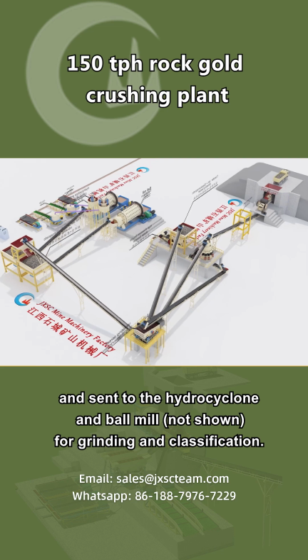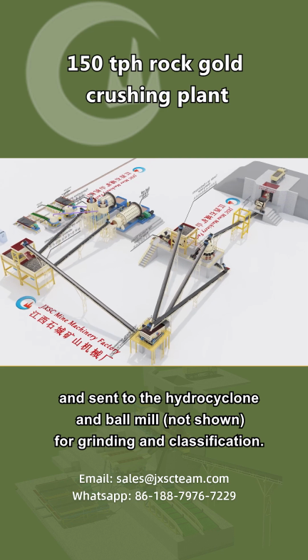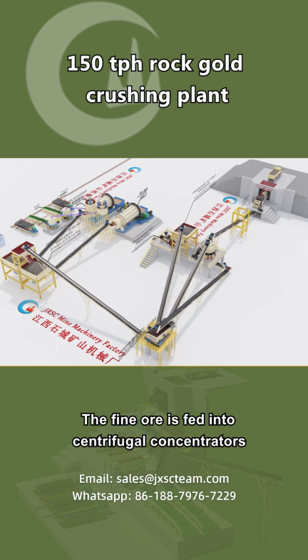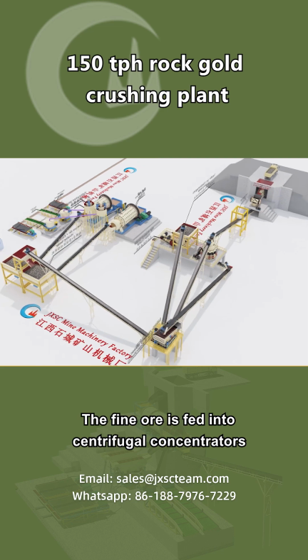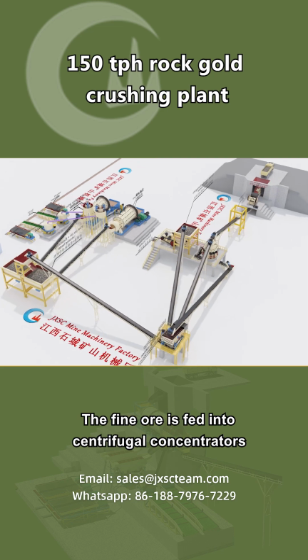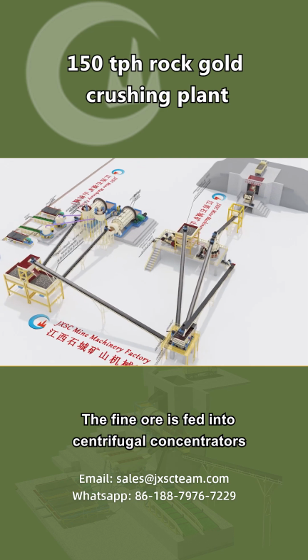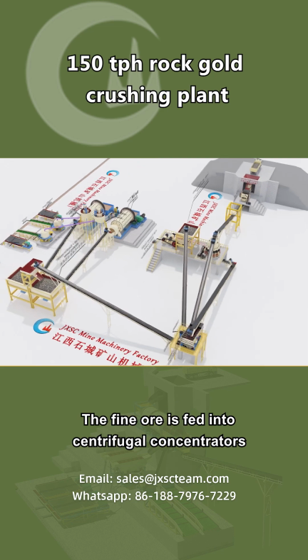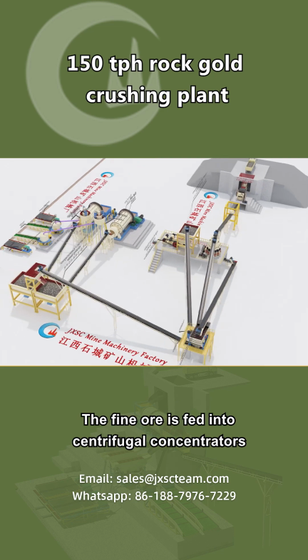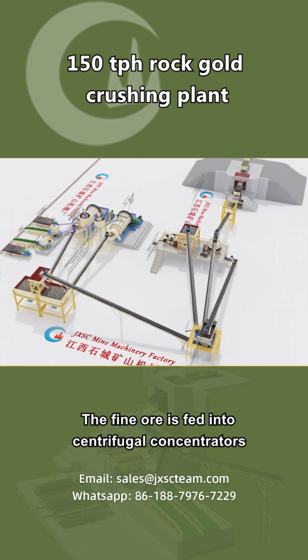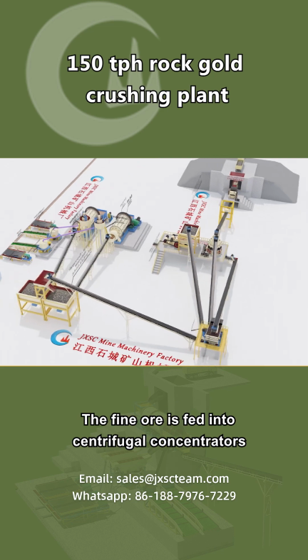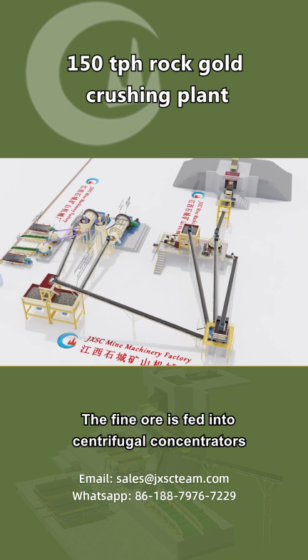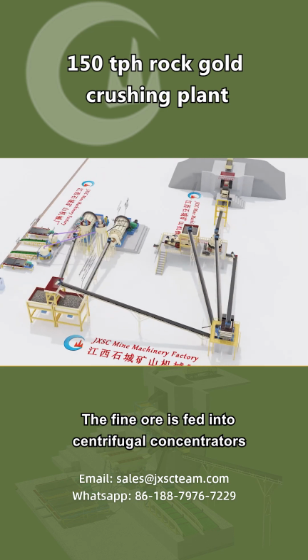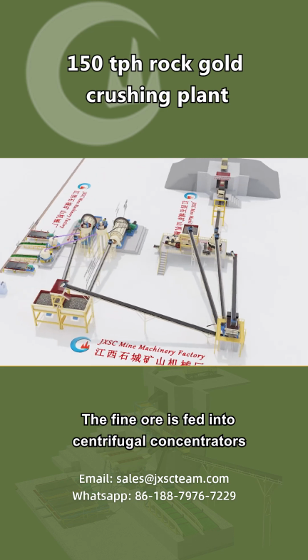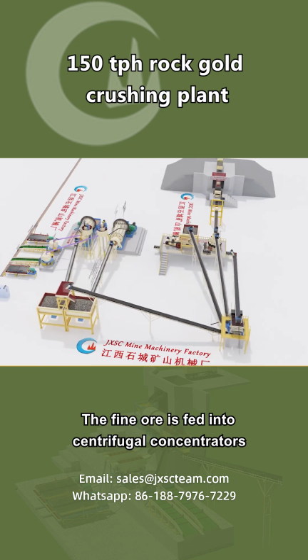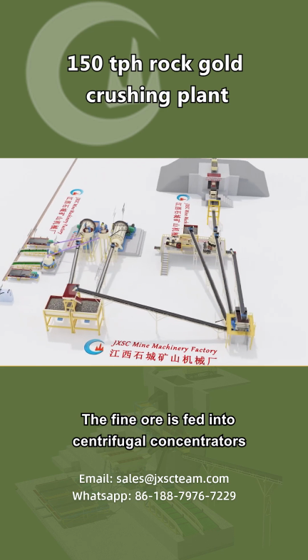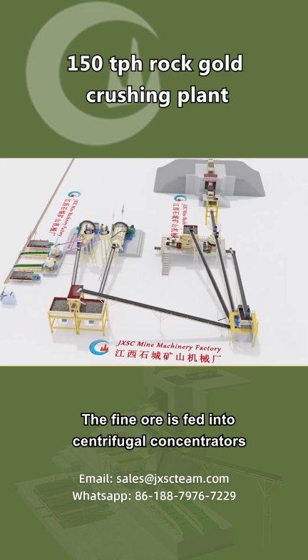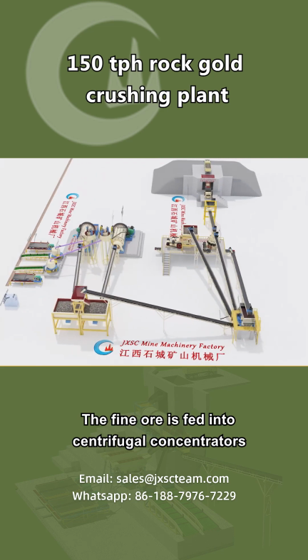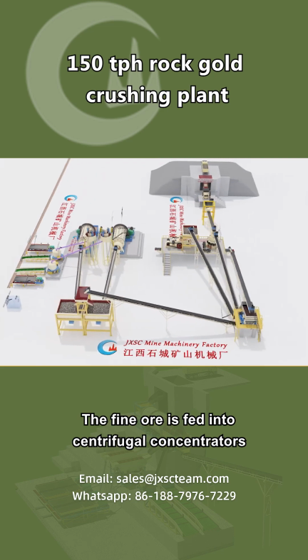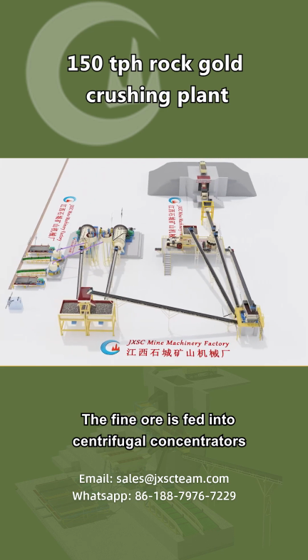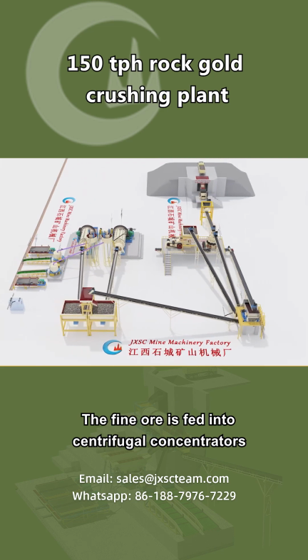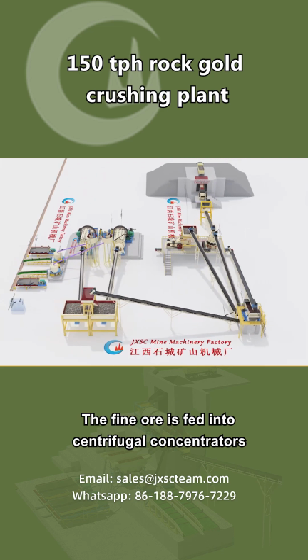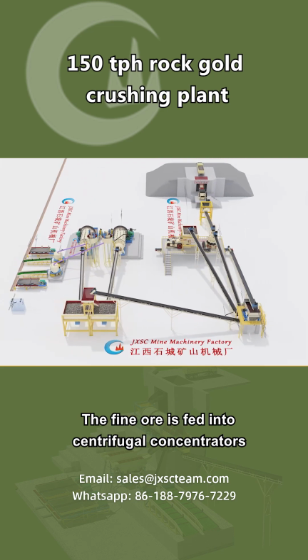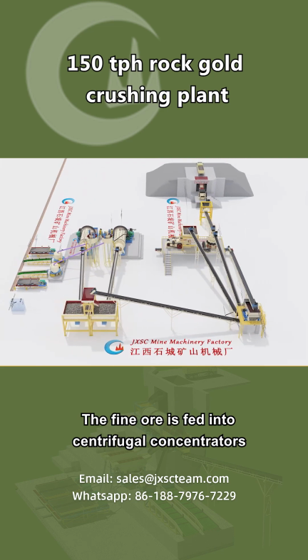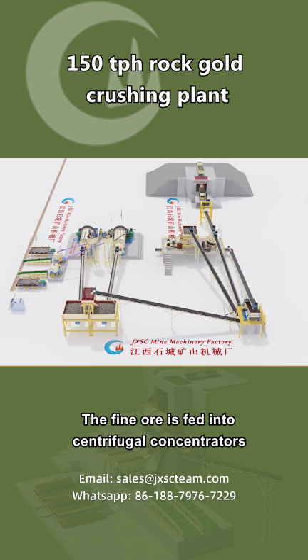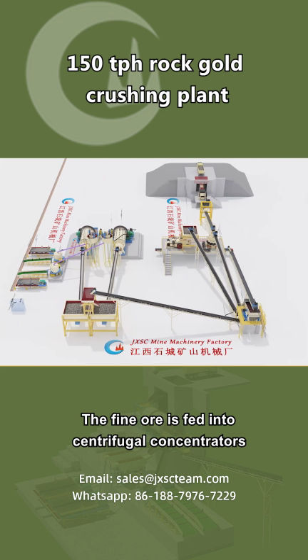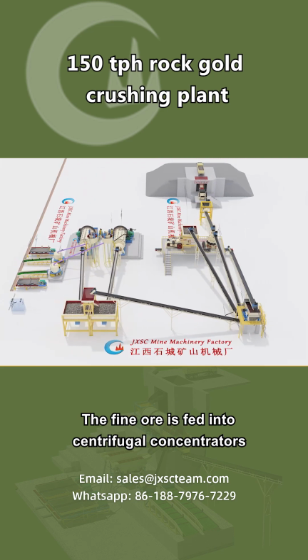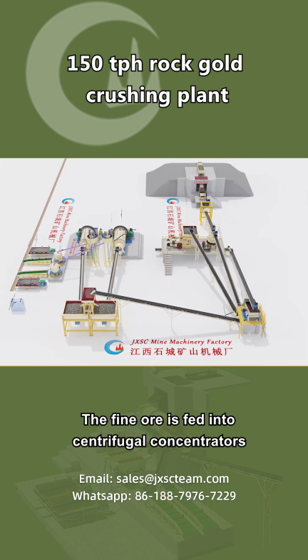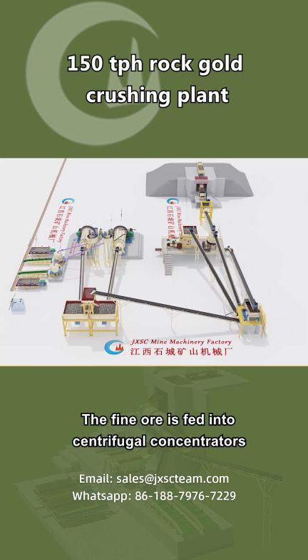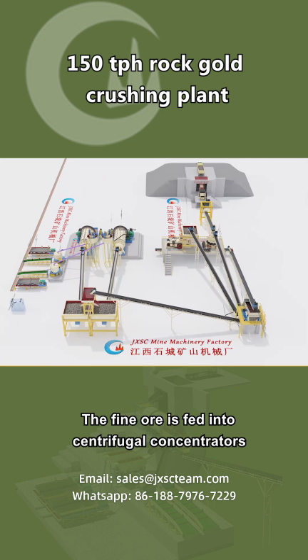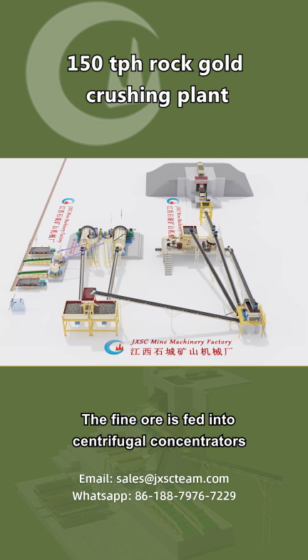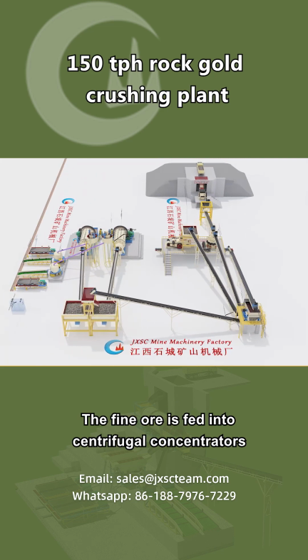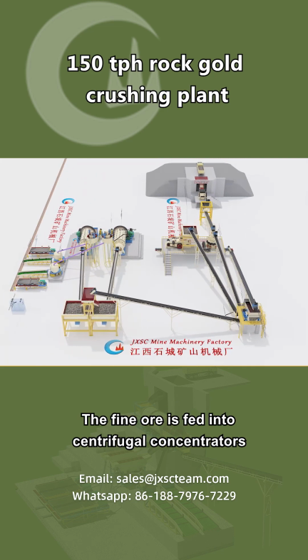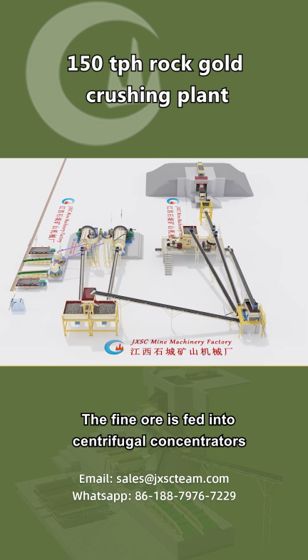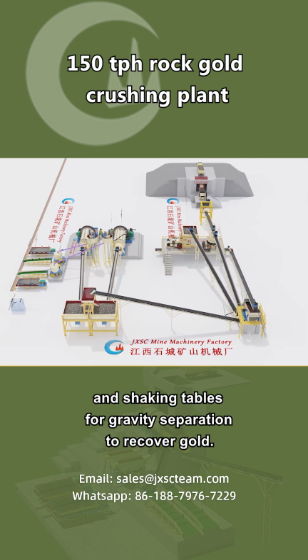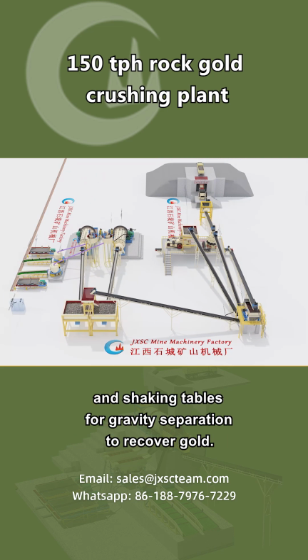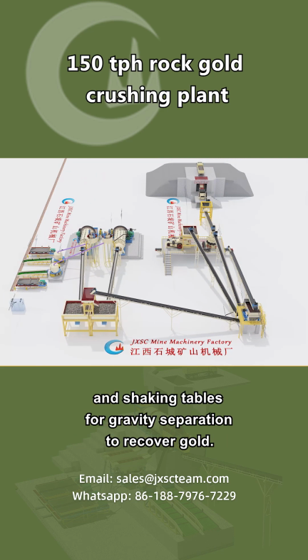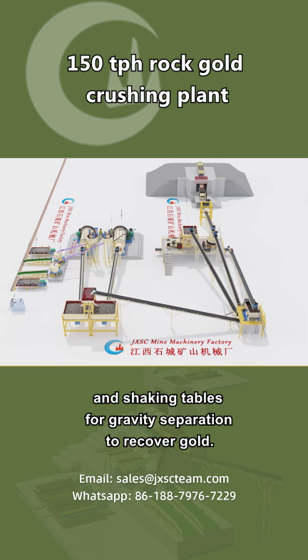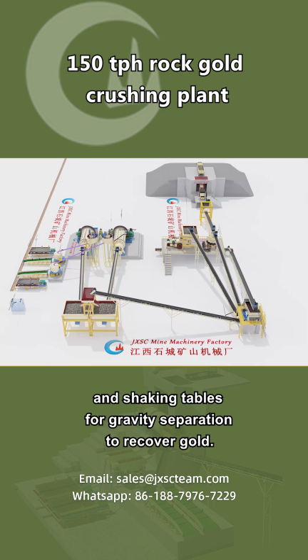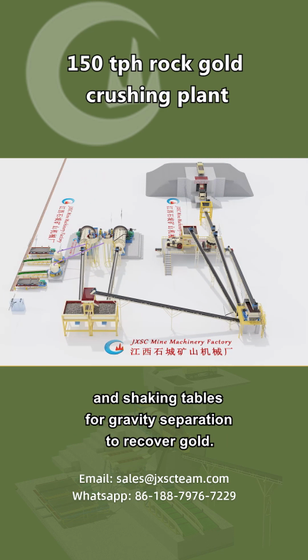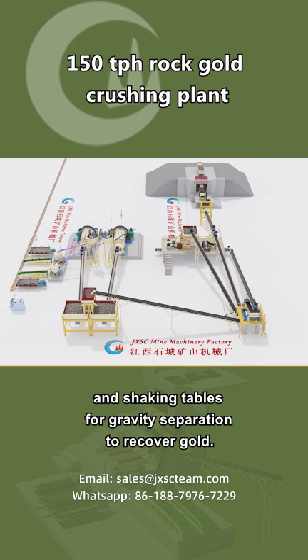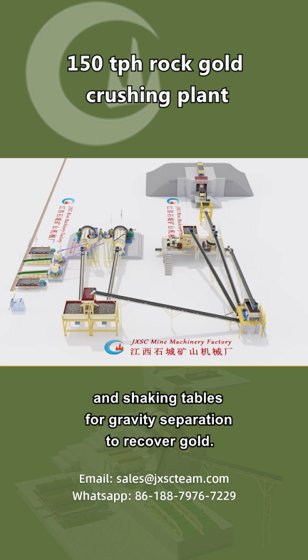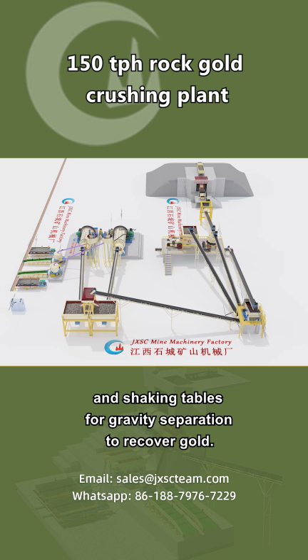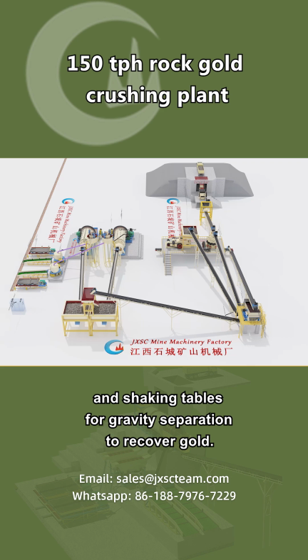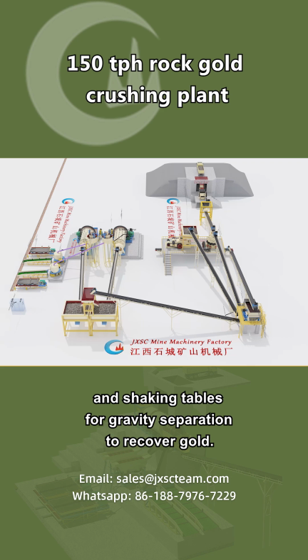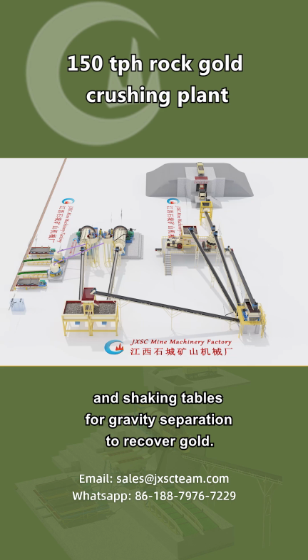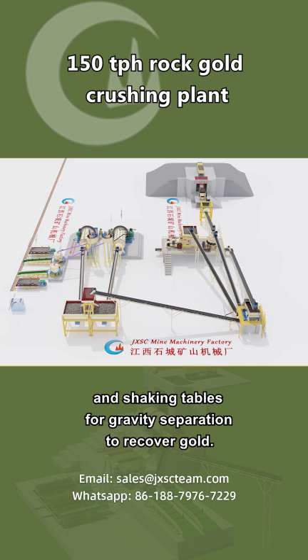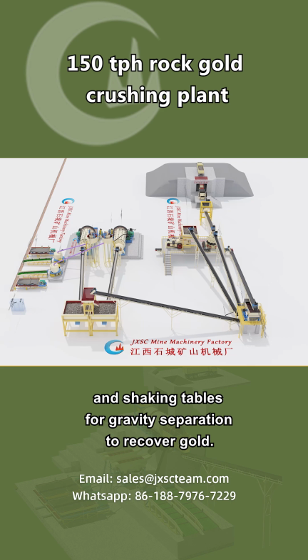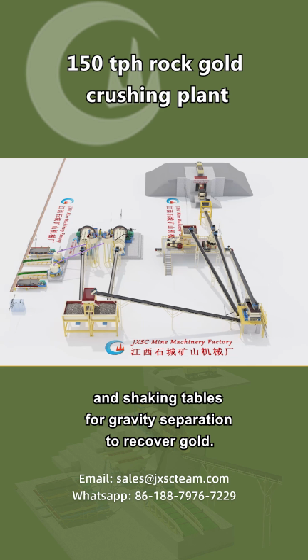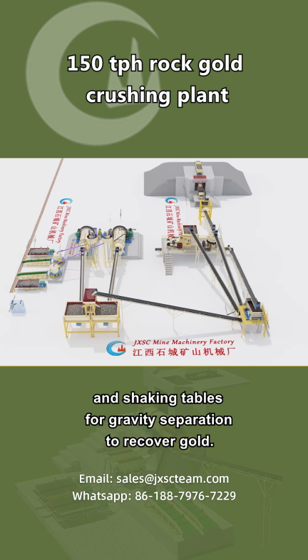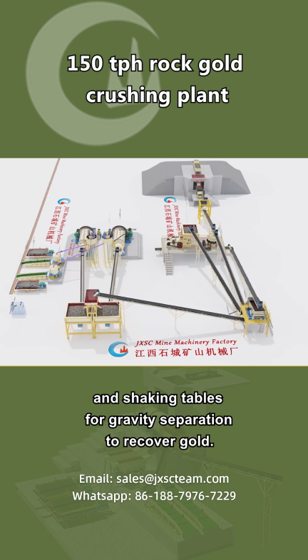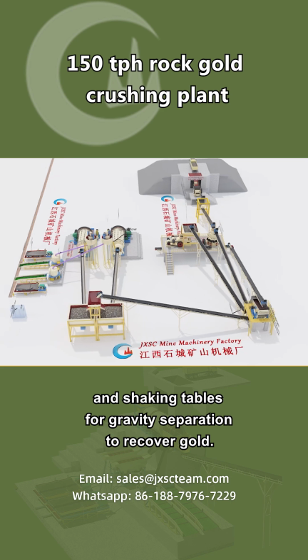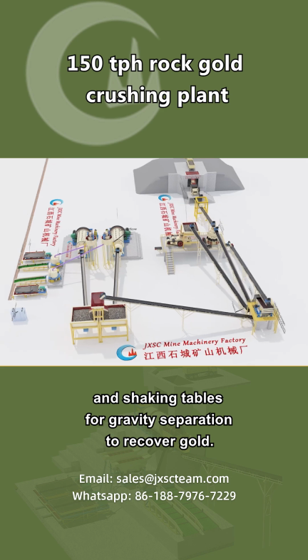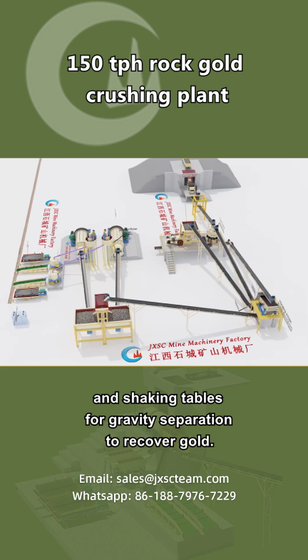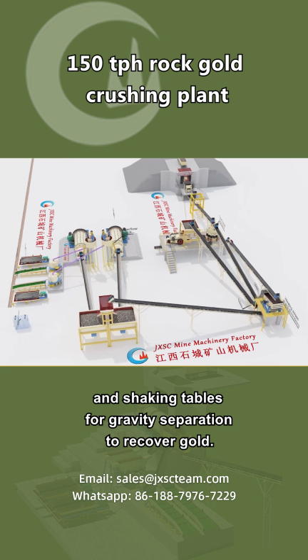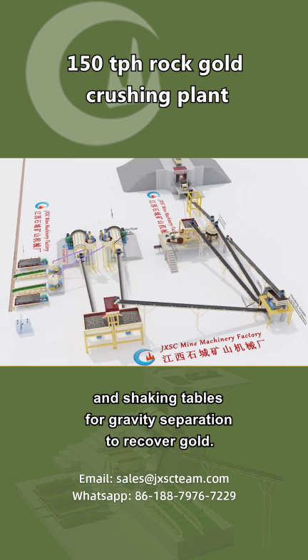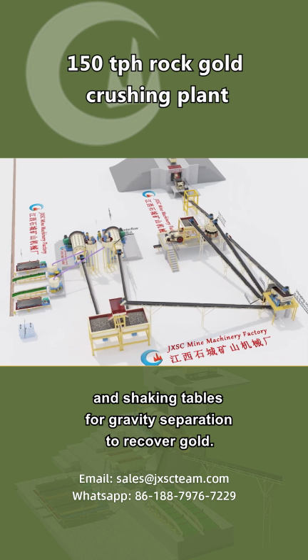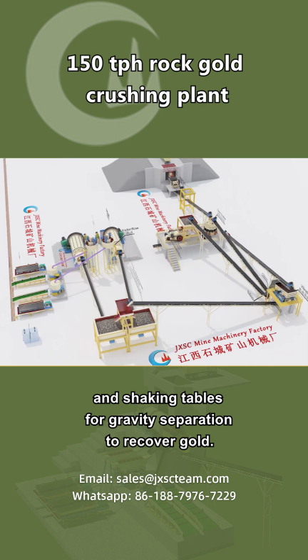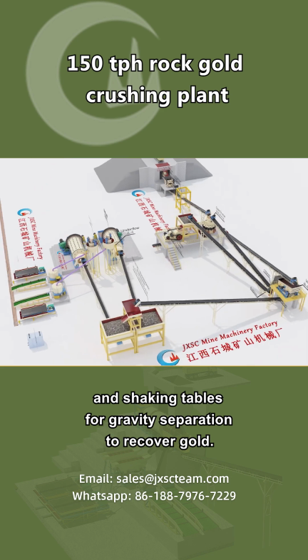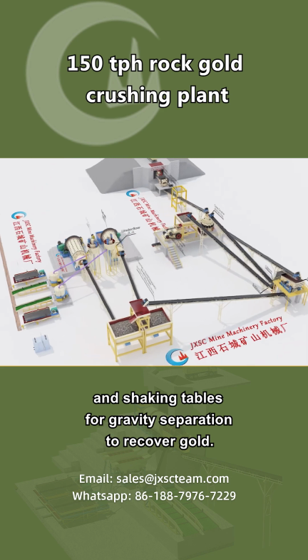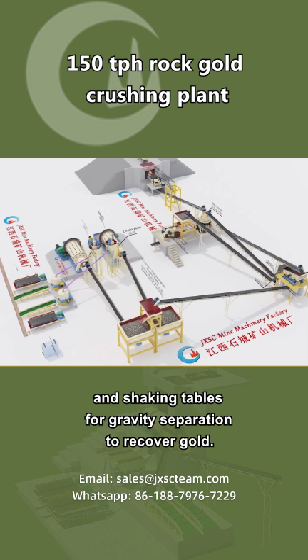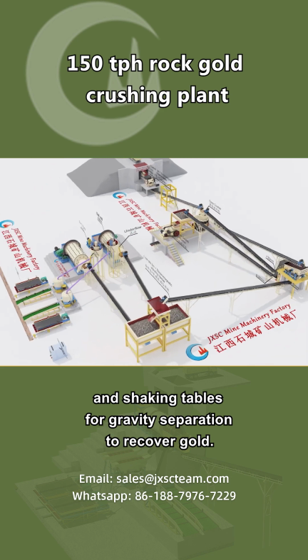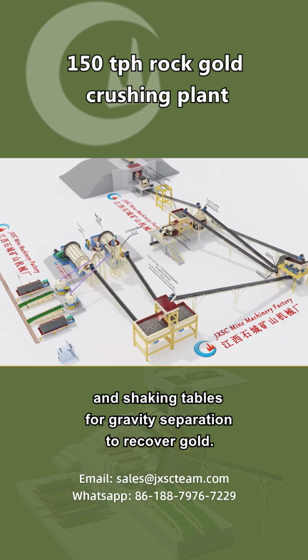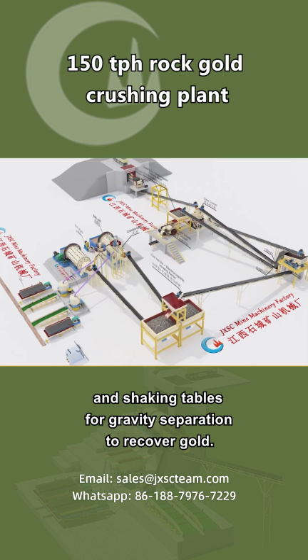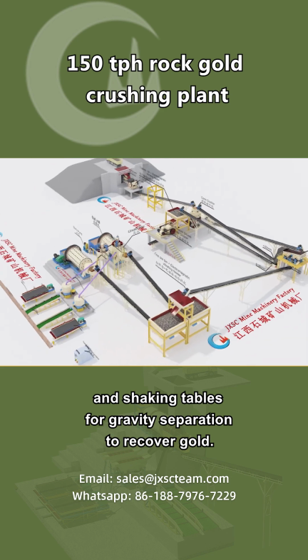The fine ore is fed into centrifugal concentrators and shaking tables for gravity separation to recover gold.